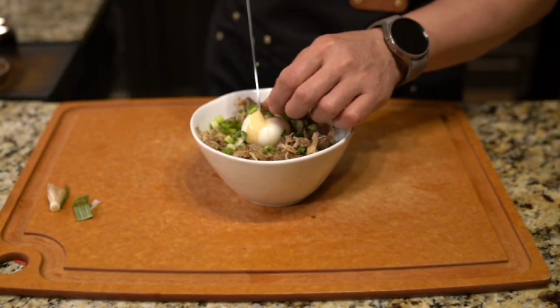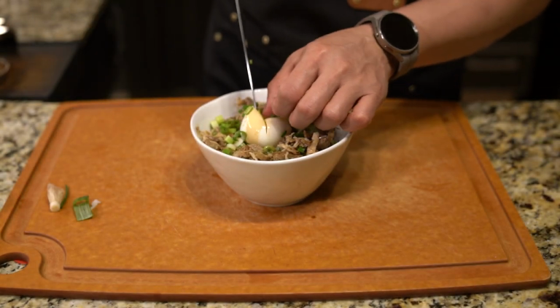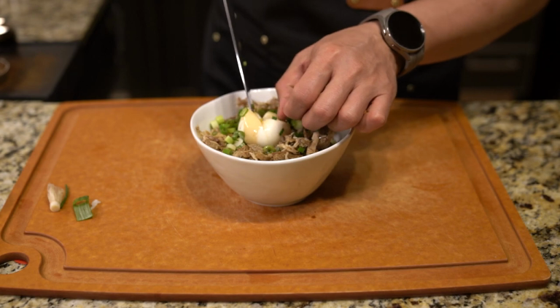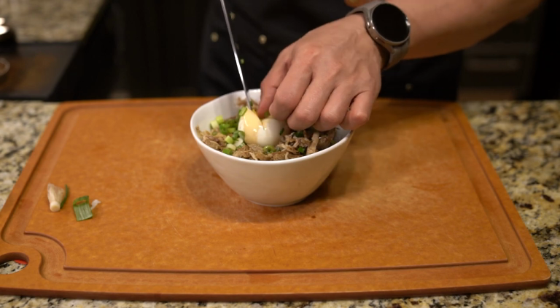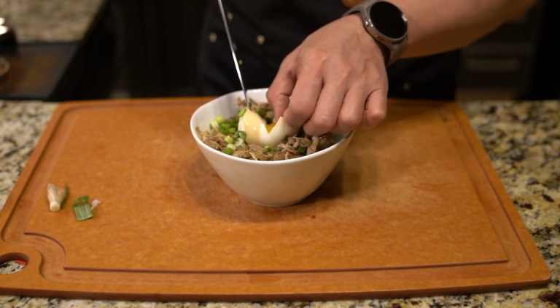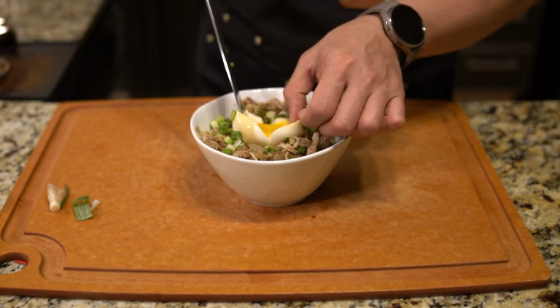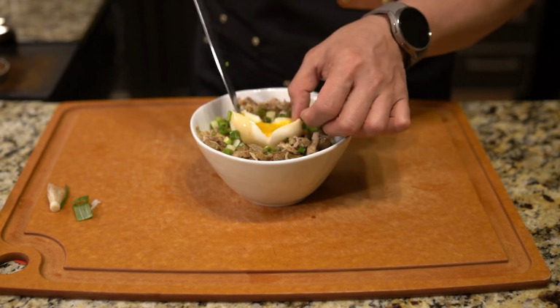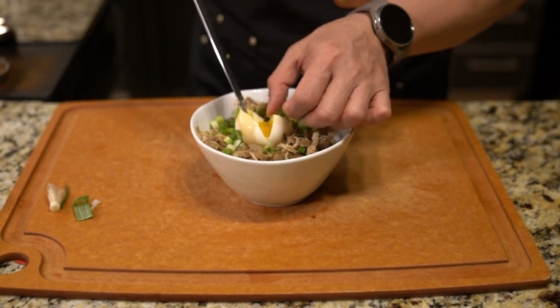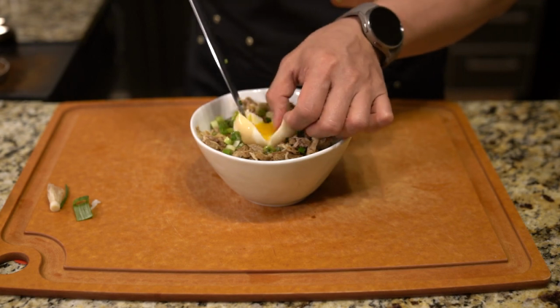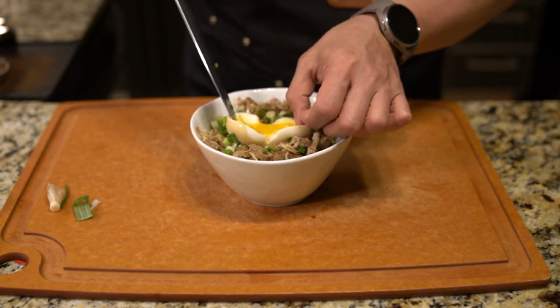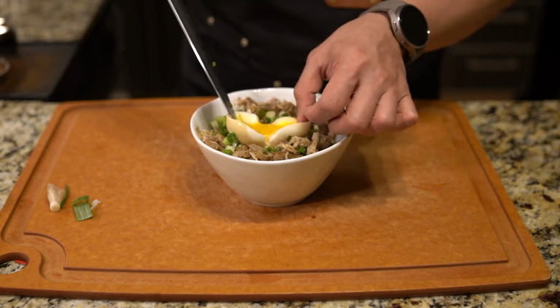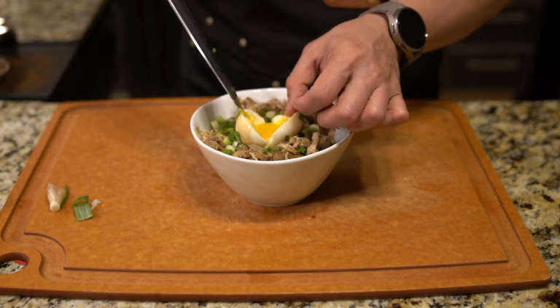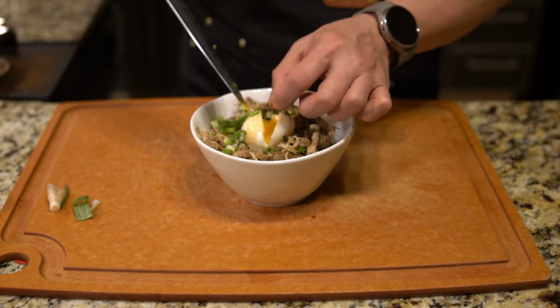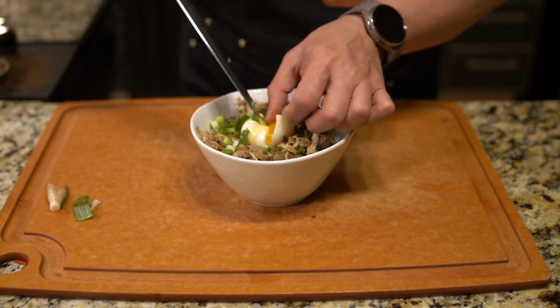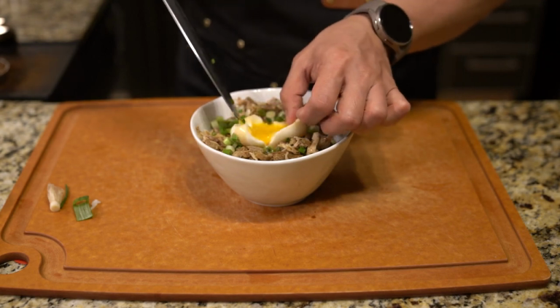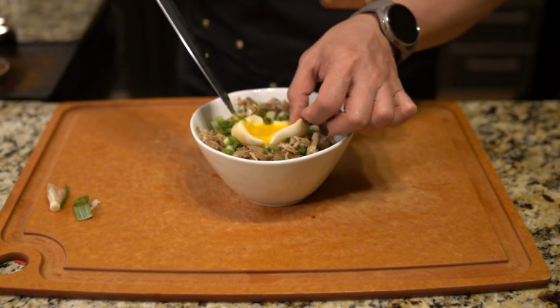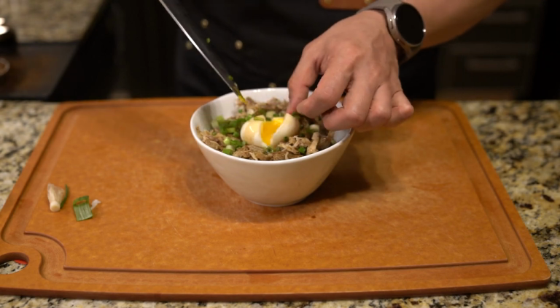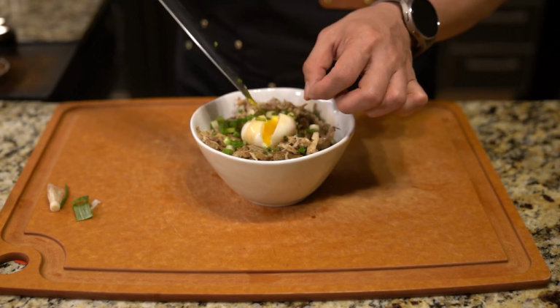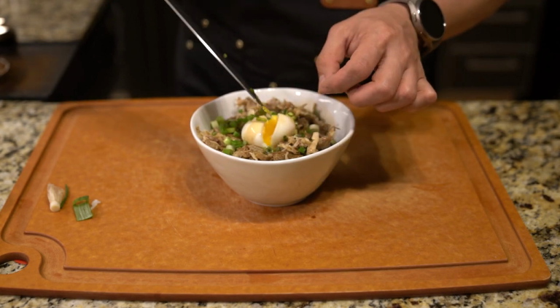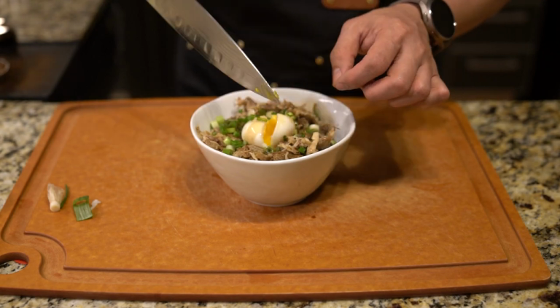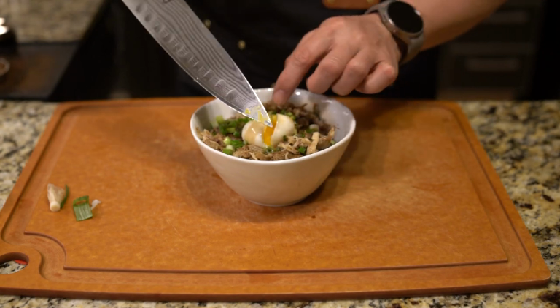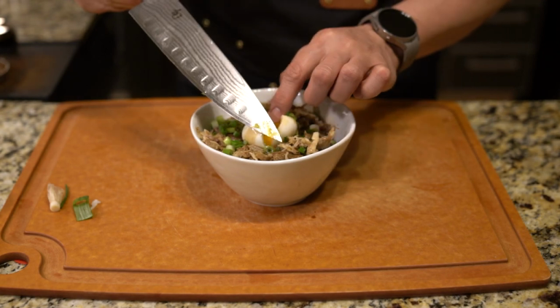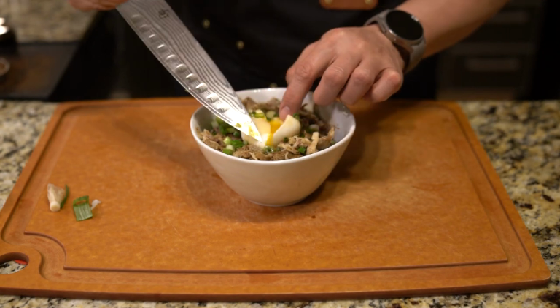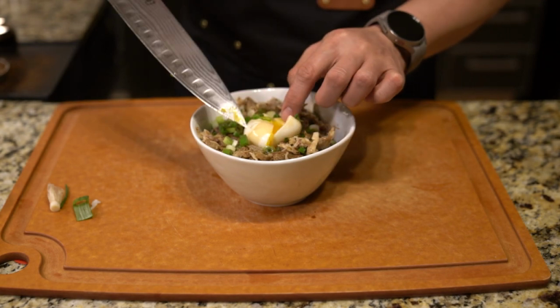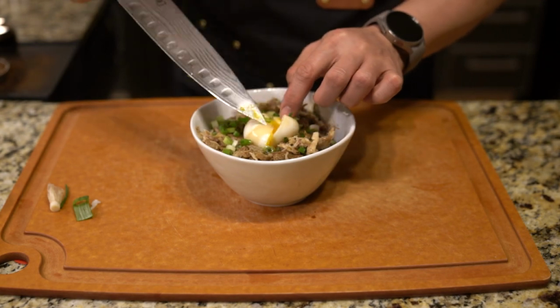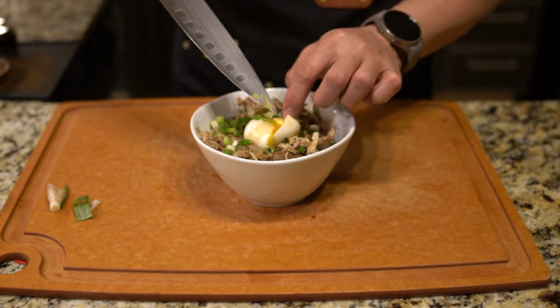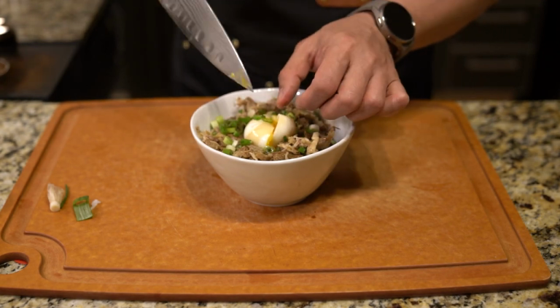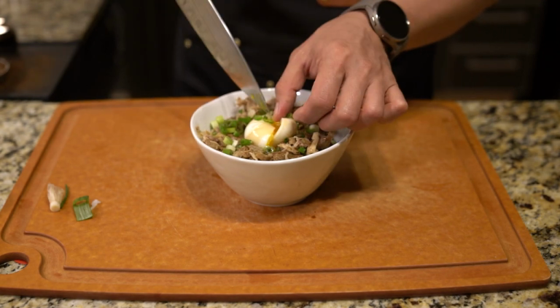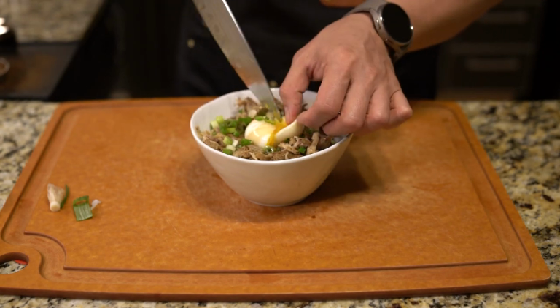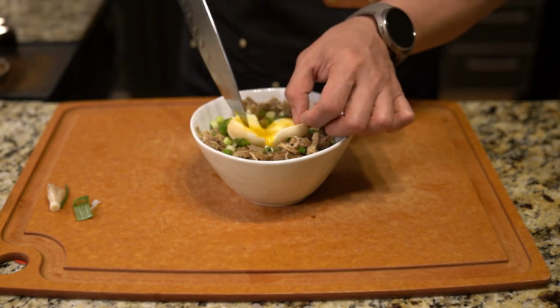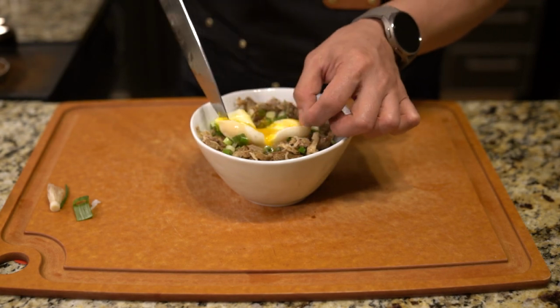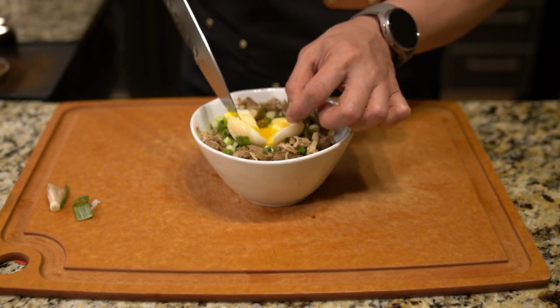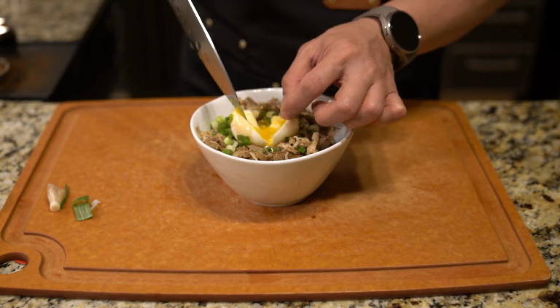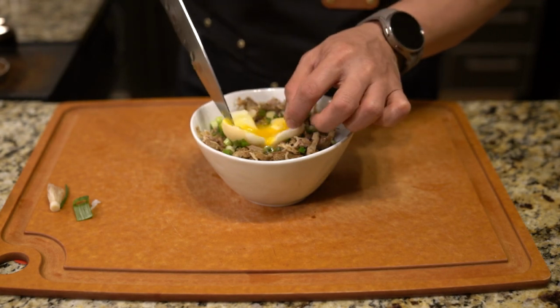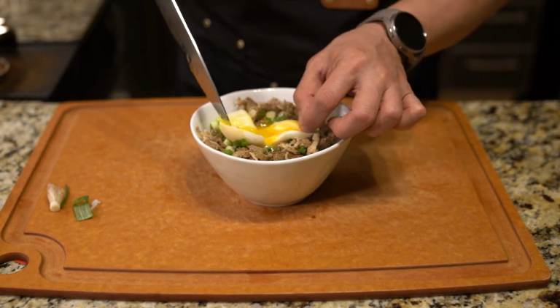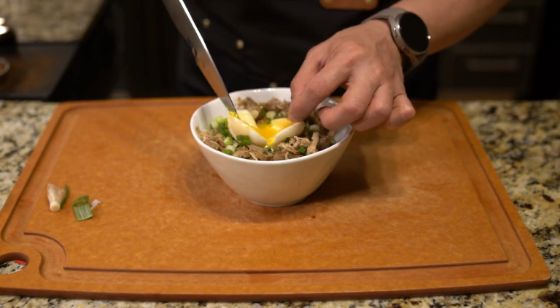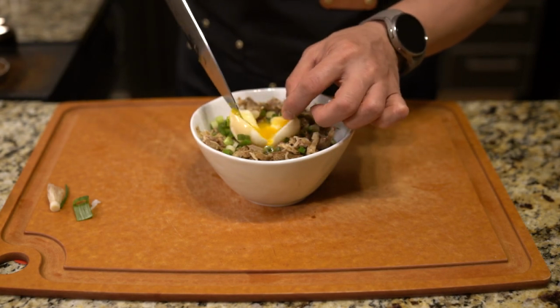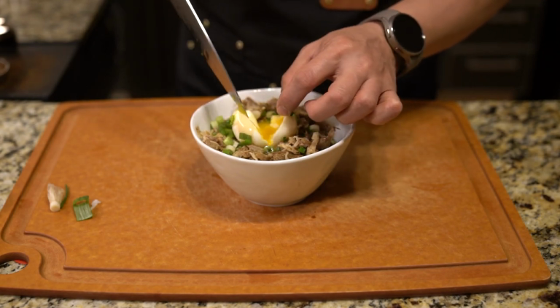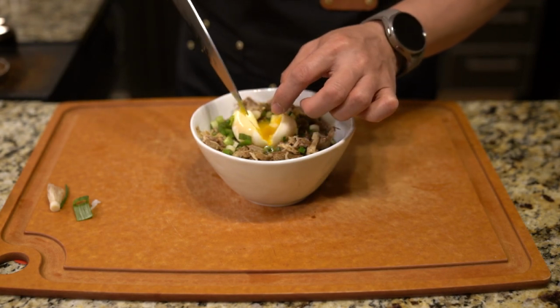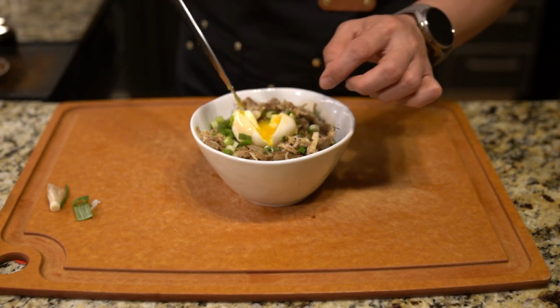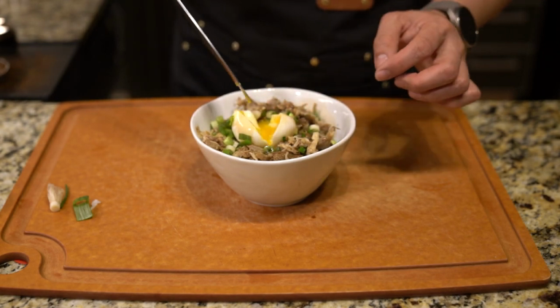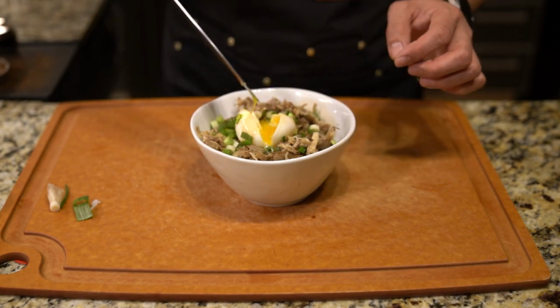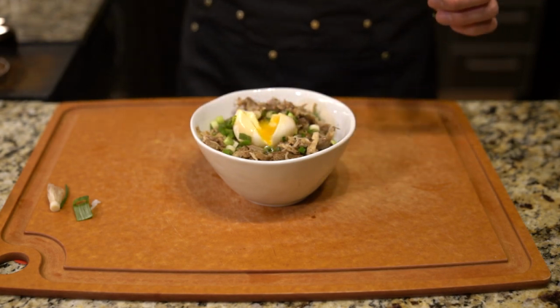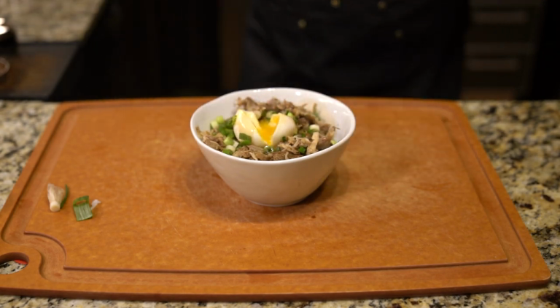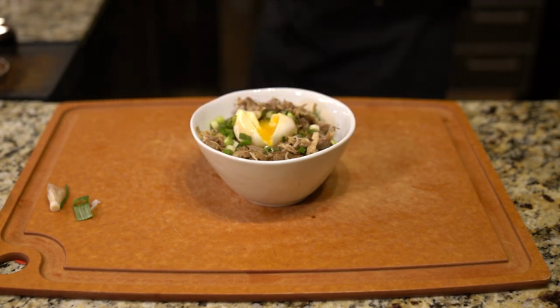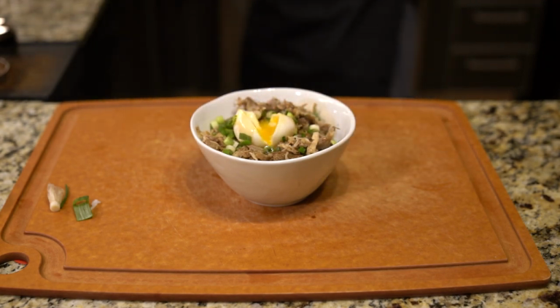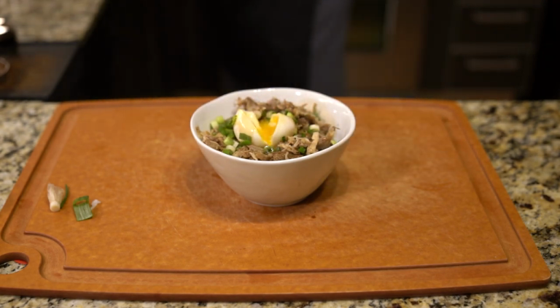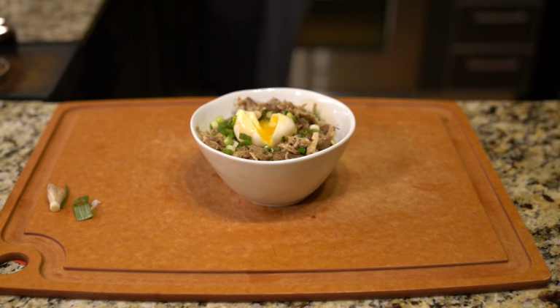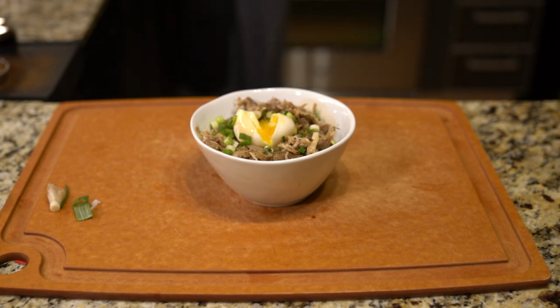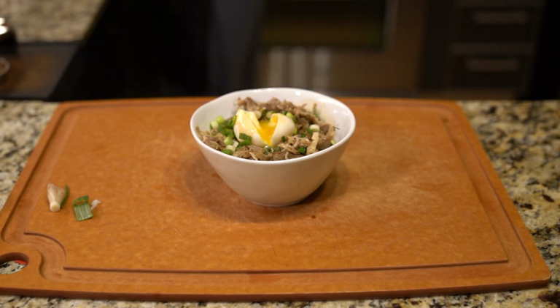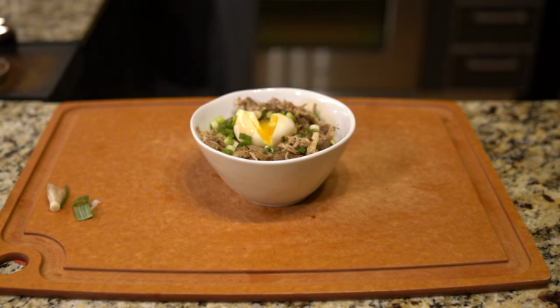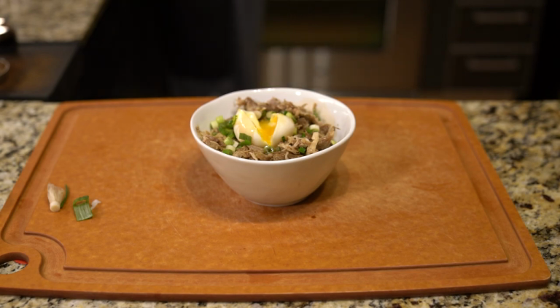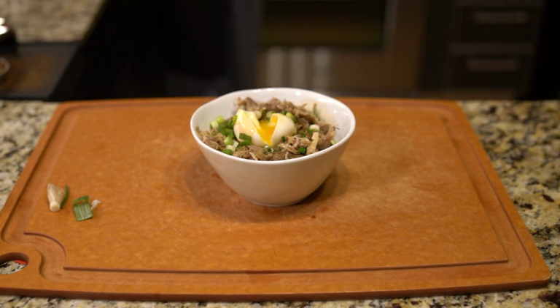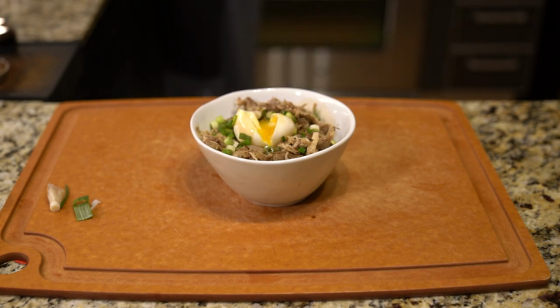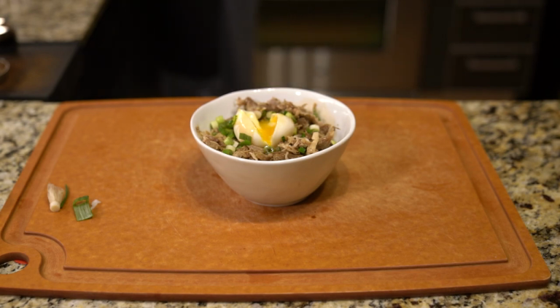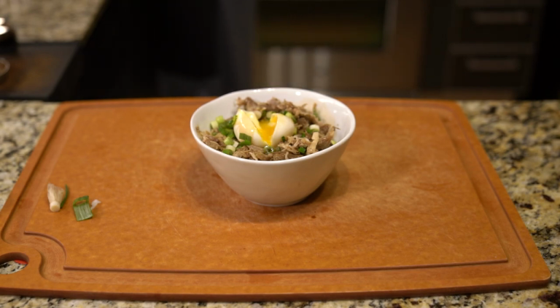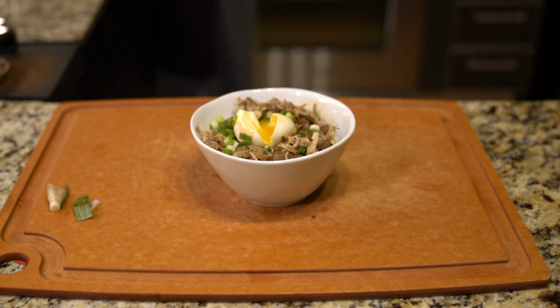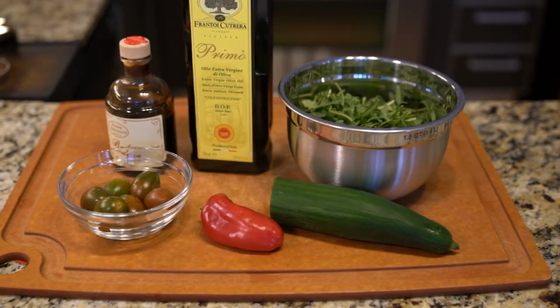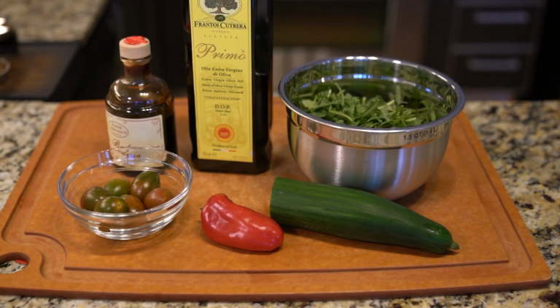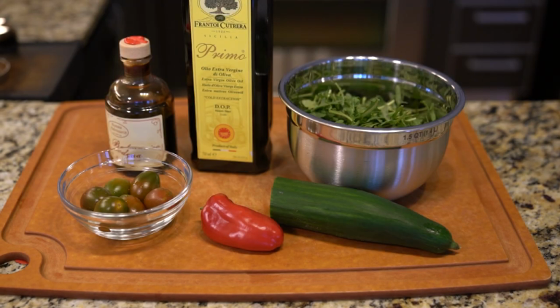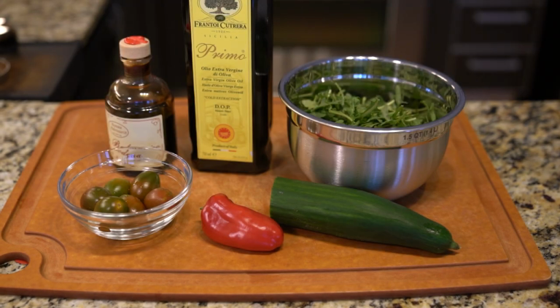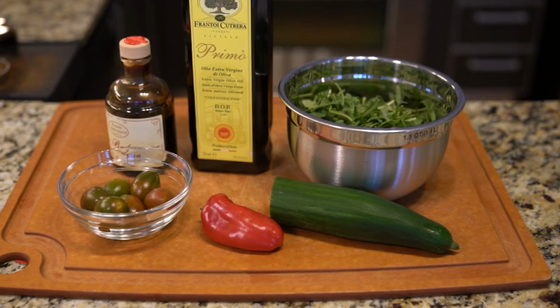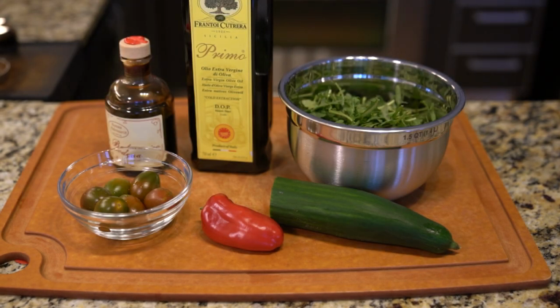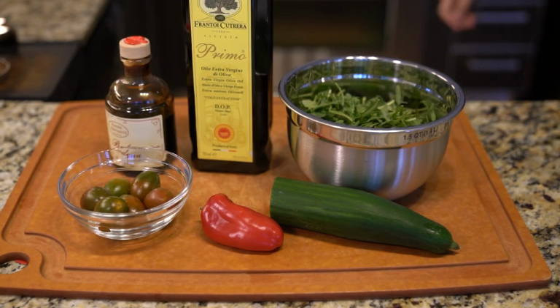I'm going to cut down that egg and show you the nice gooey inside, which you basically use as a sauce for the rice bowl.